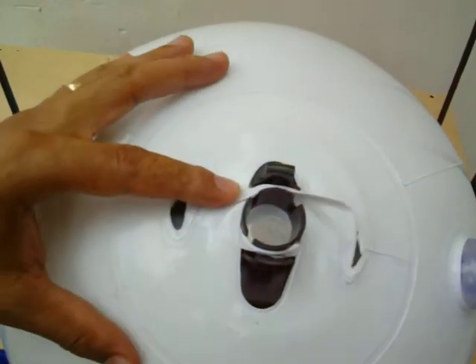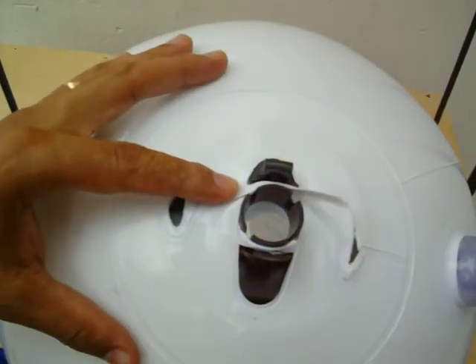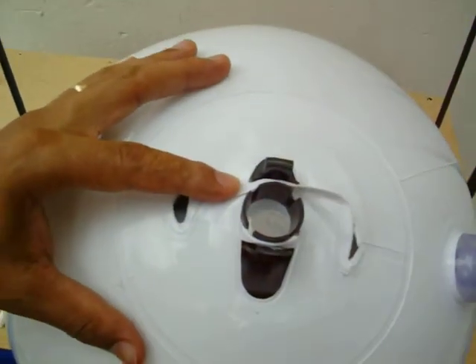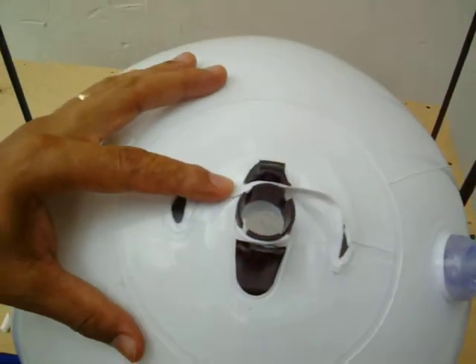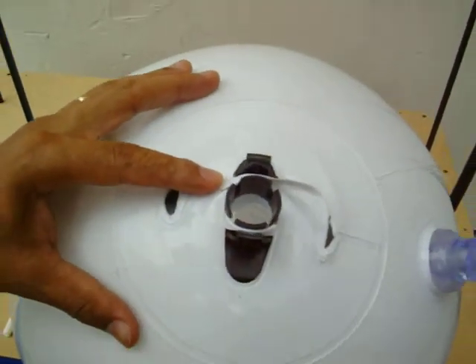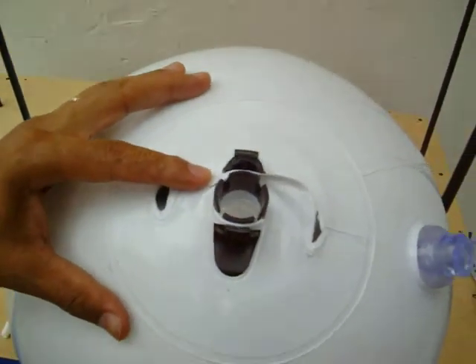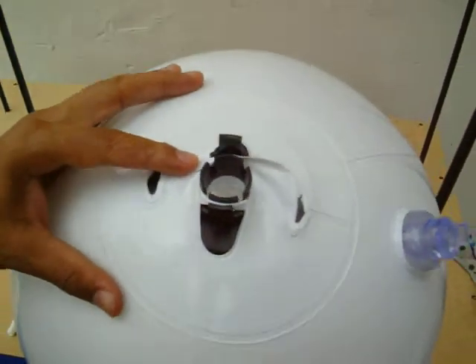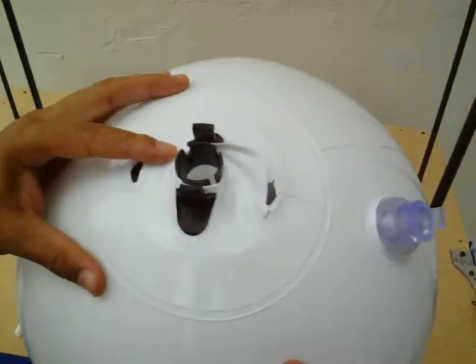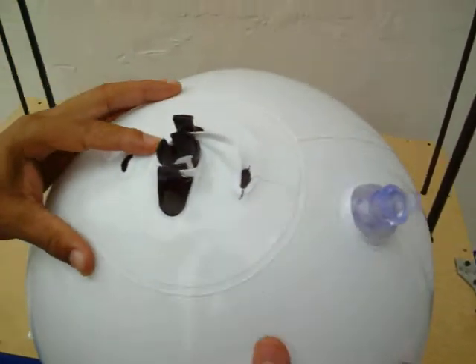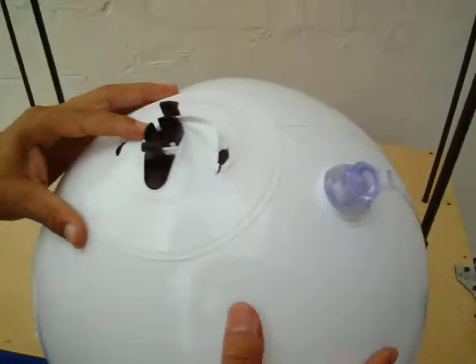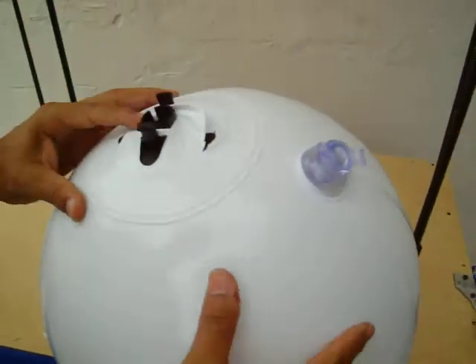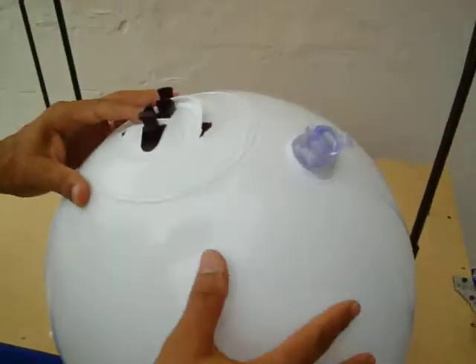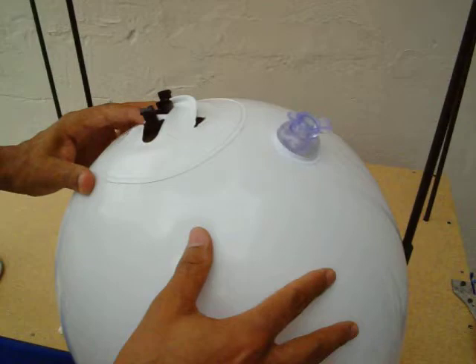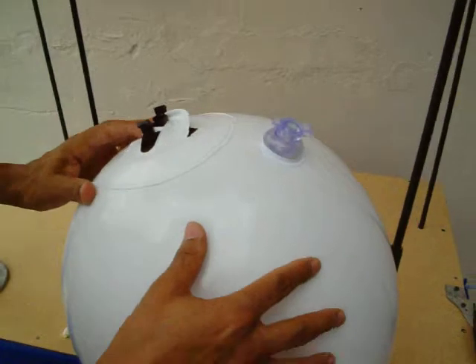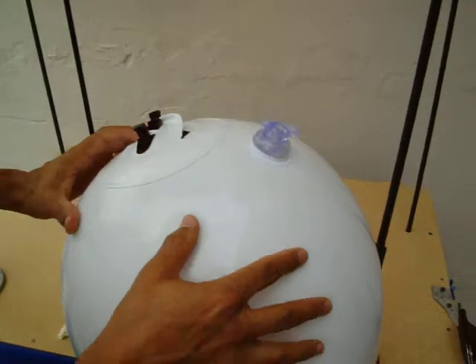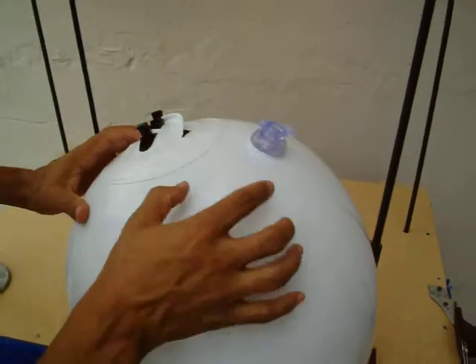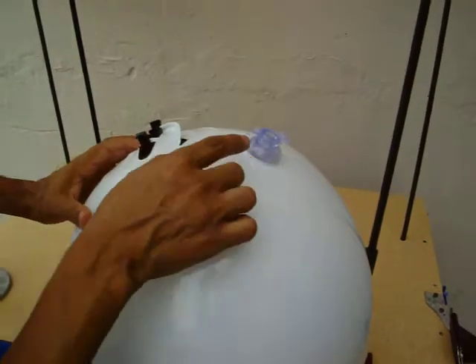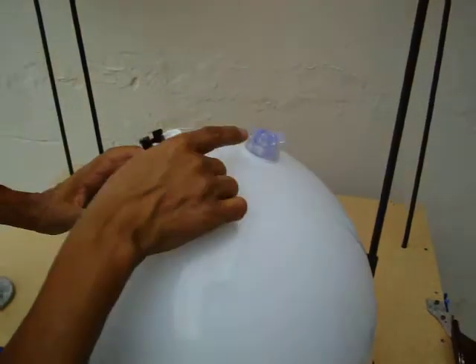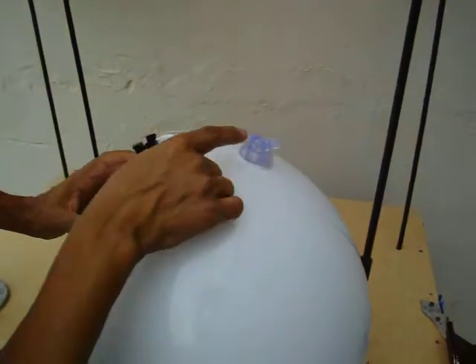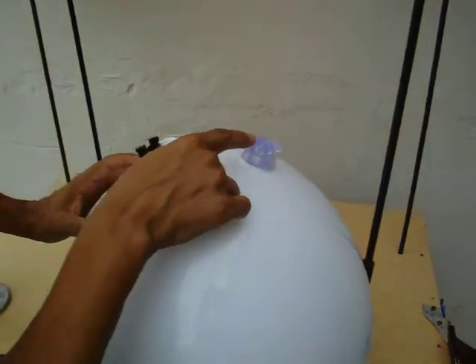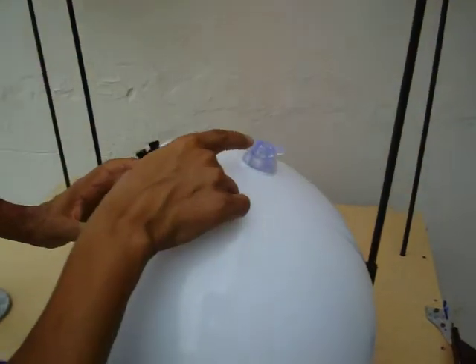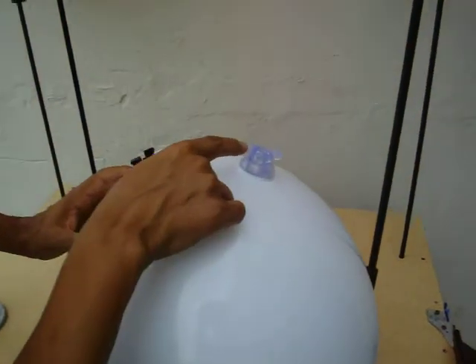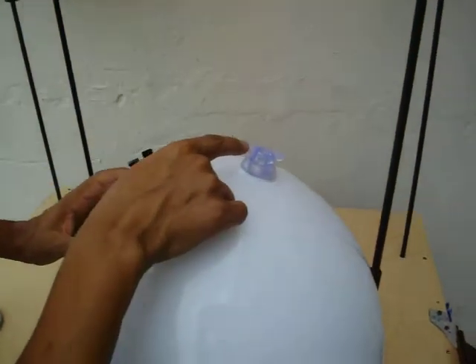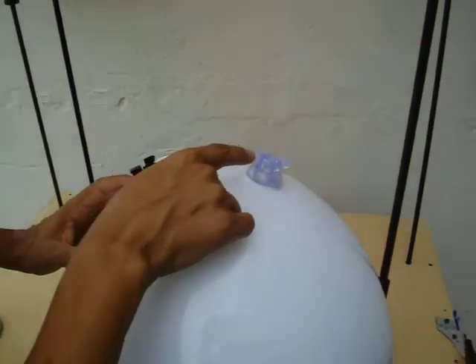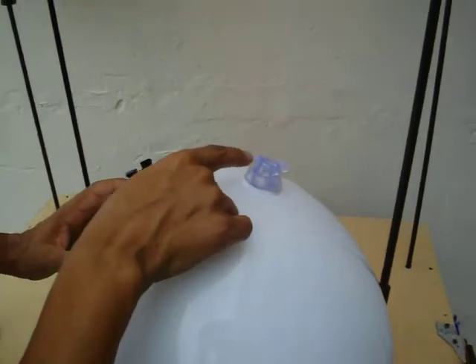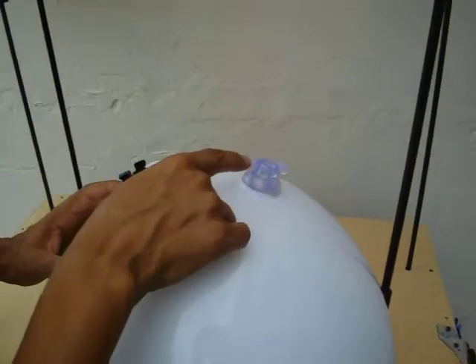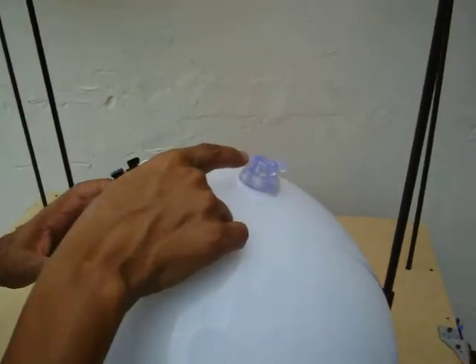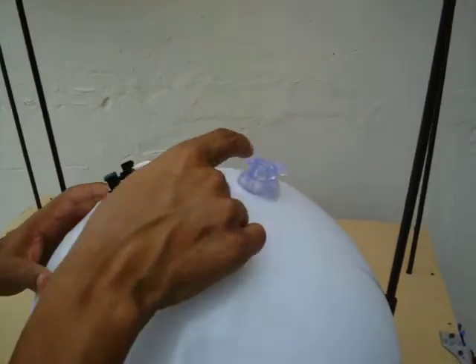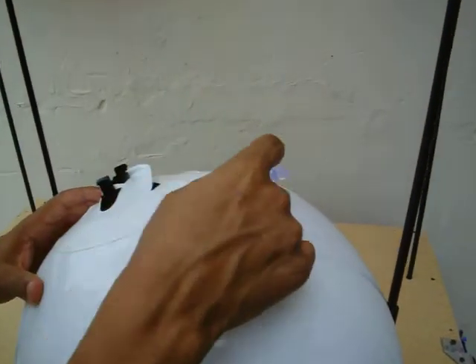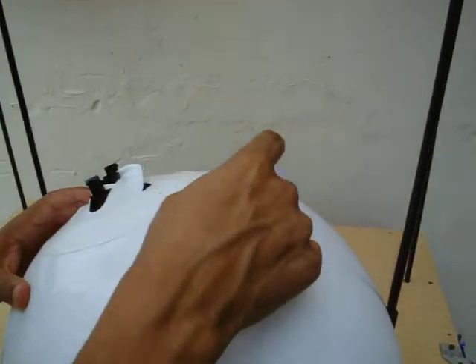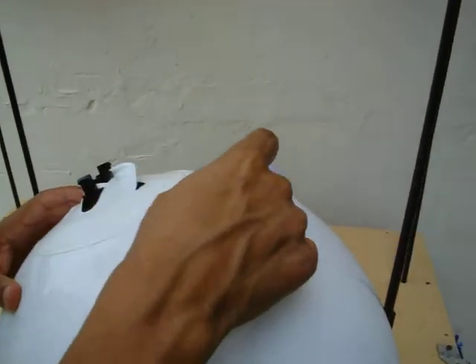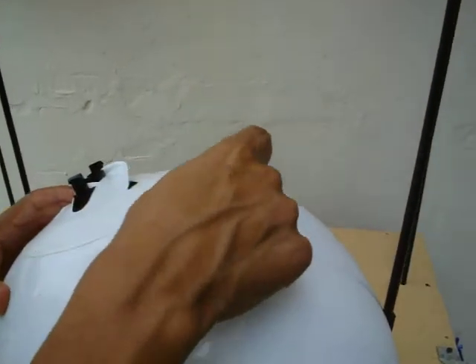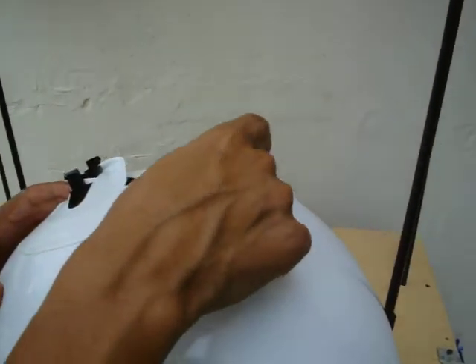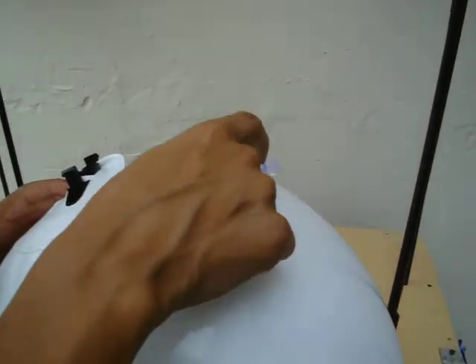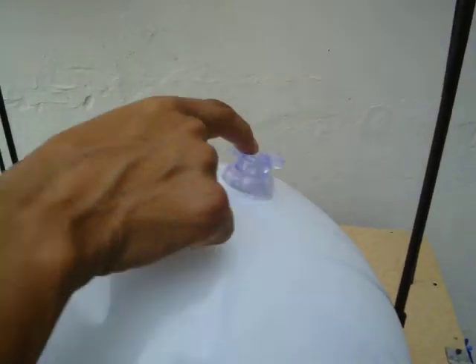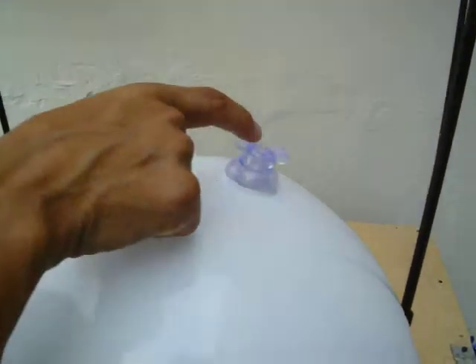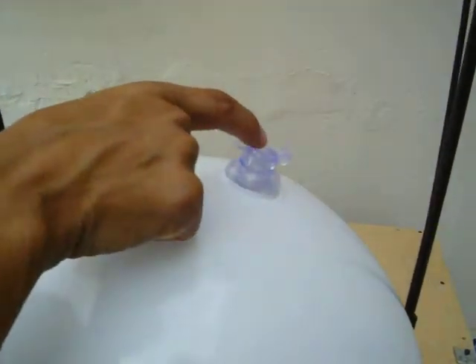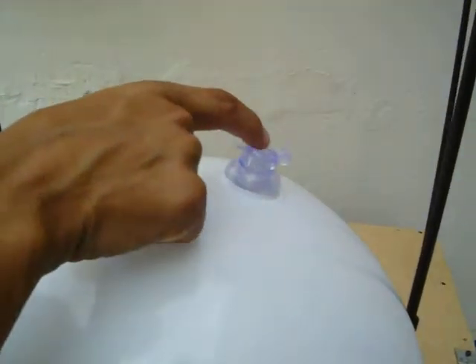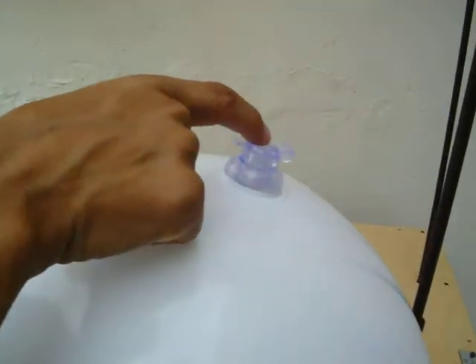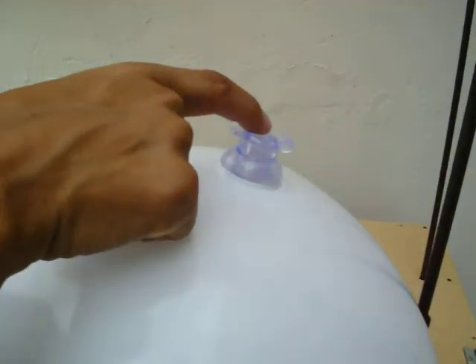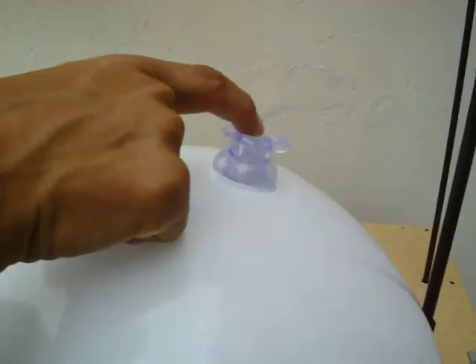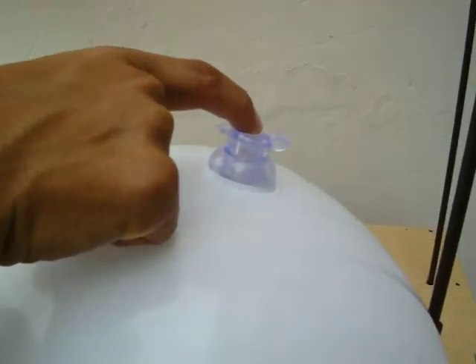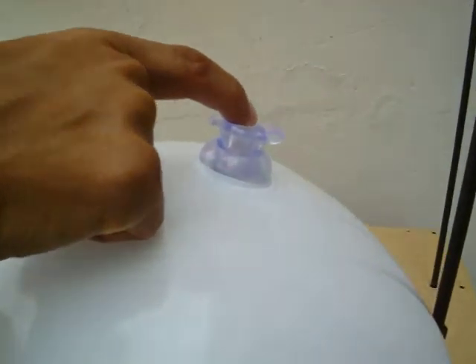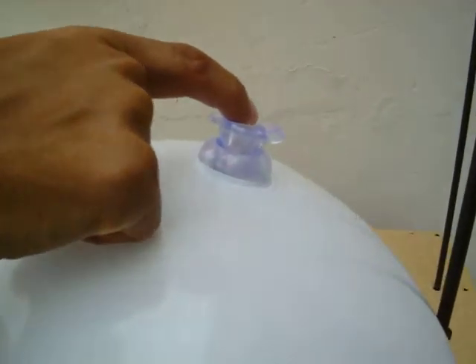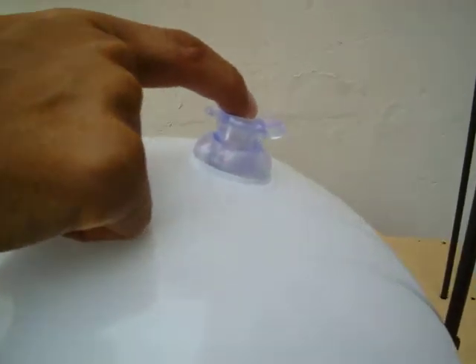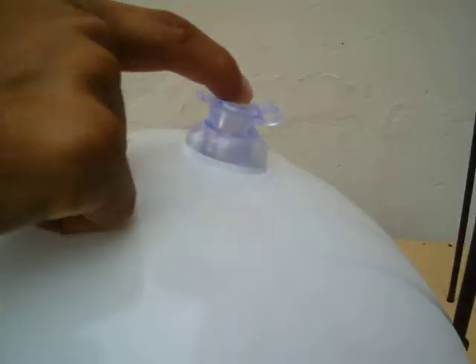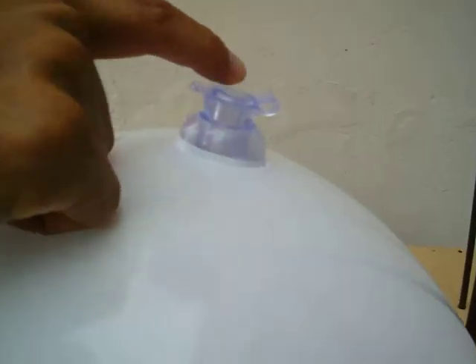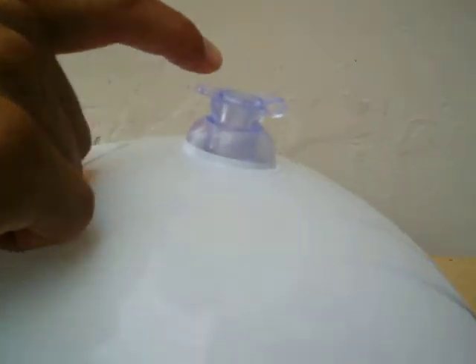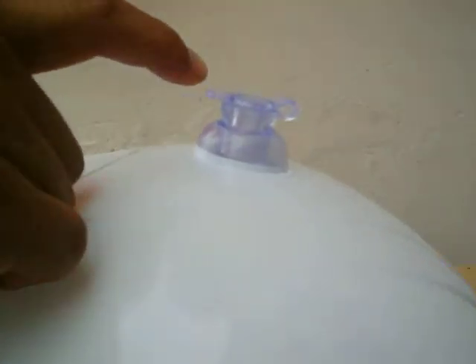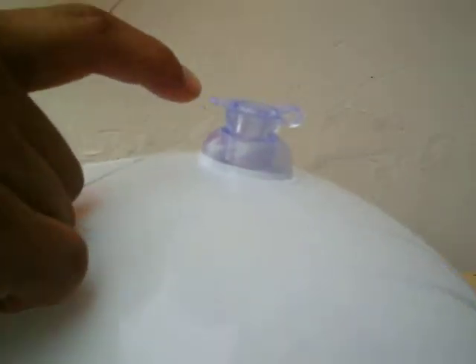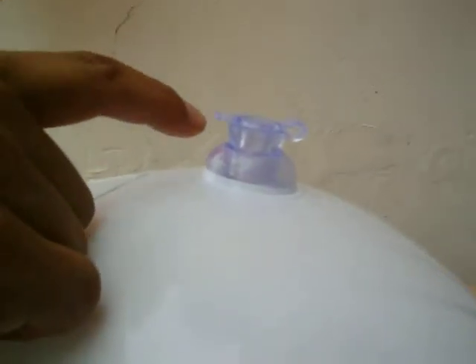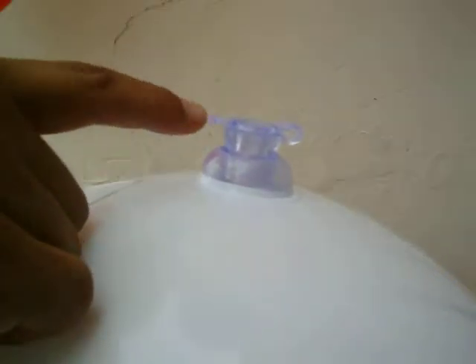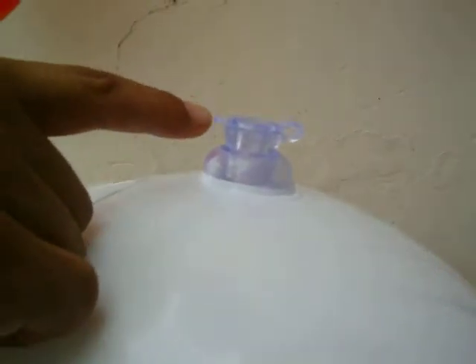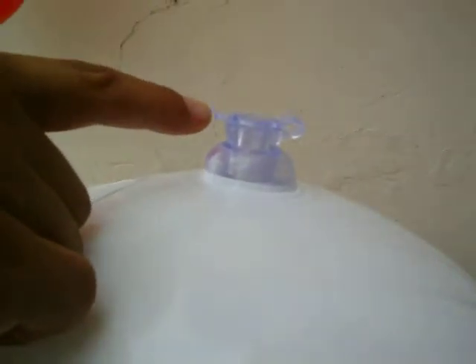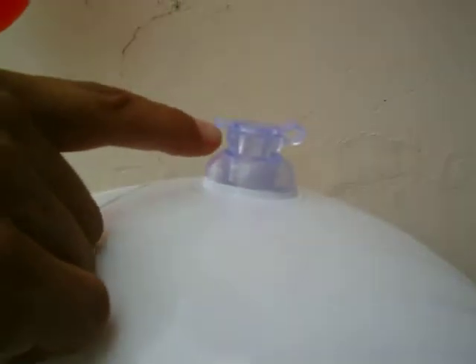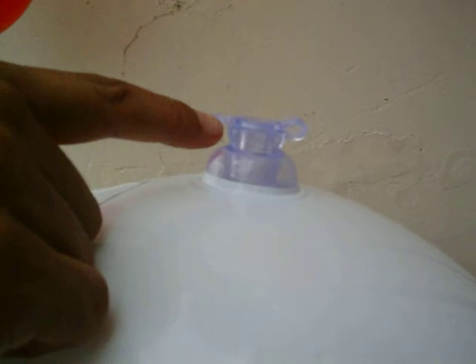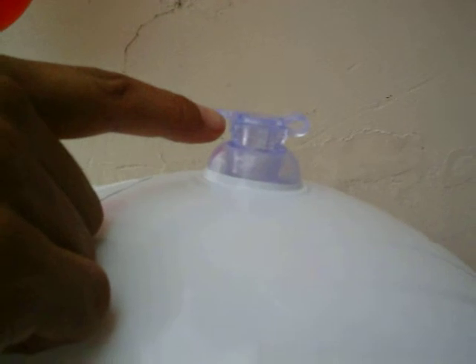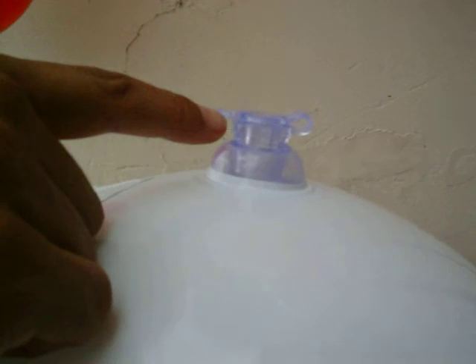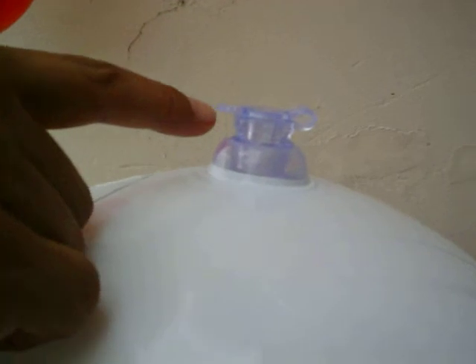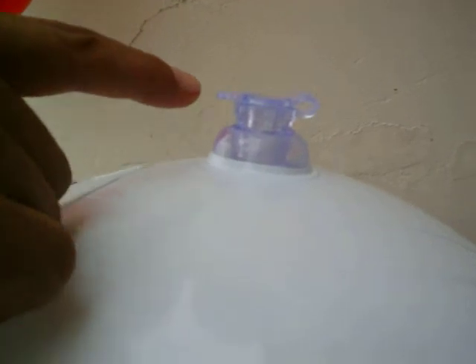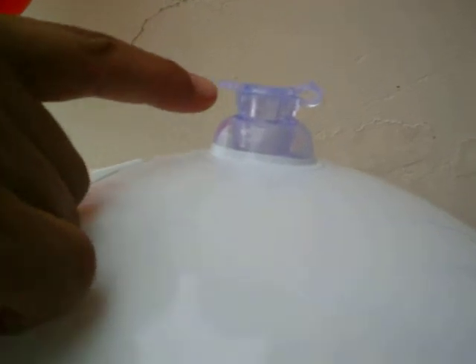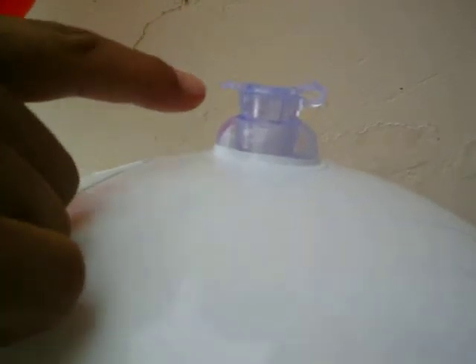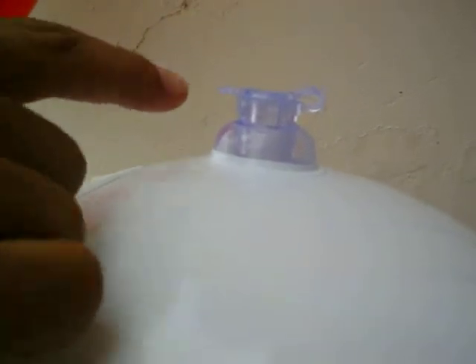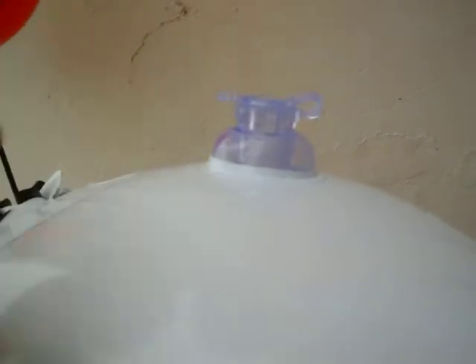One more important thing: make sure that this flap is all the way into the opening so we don't have any leakage.